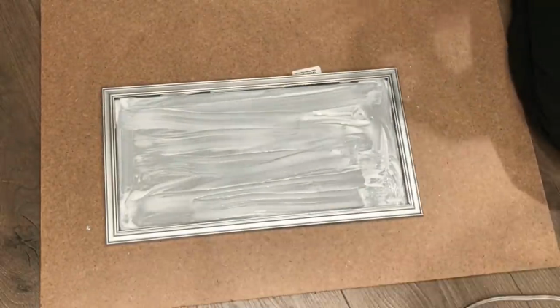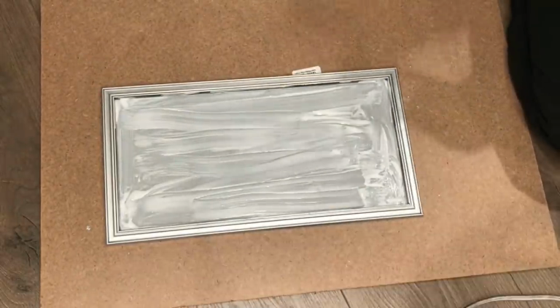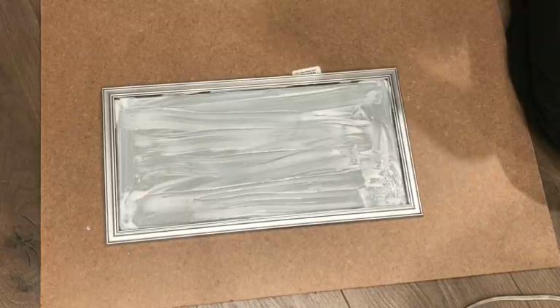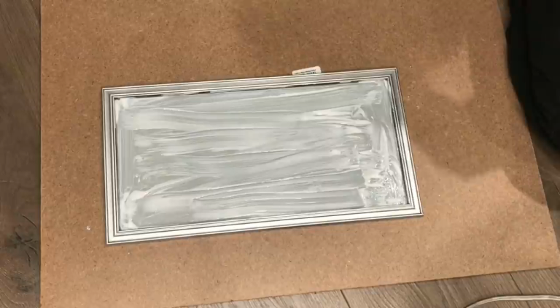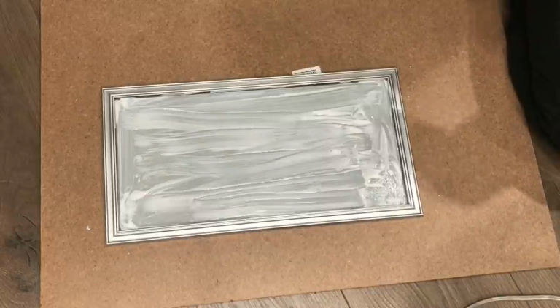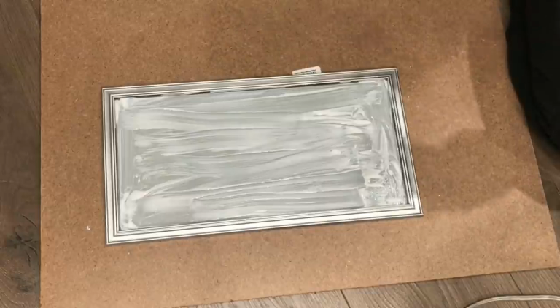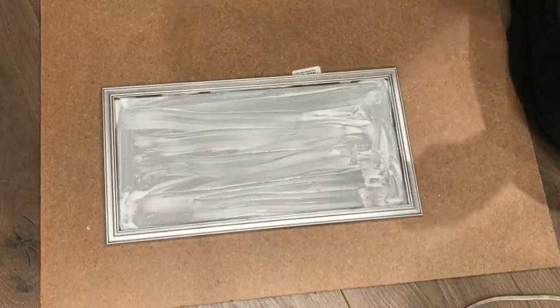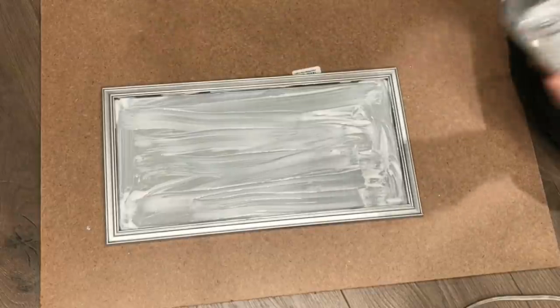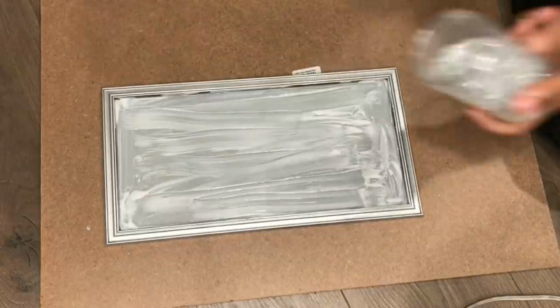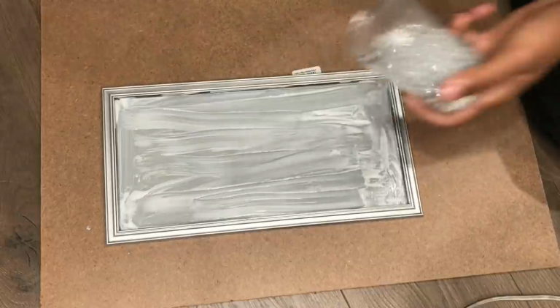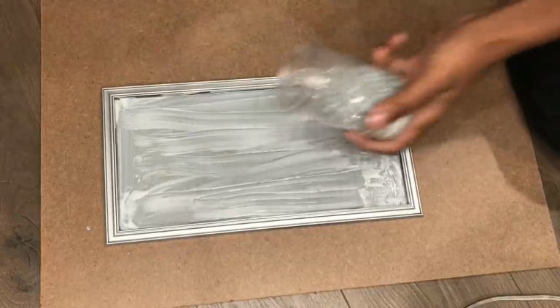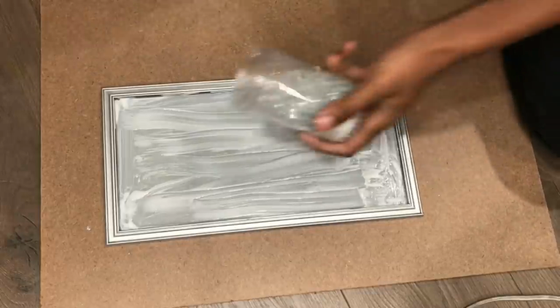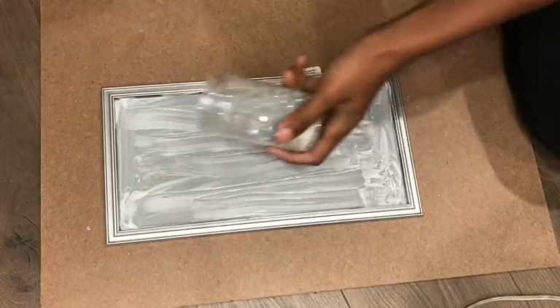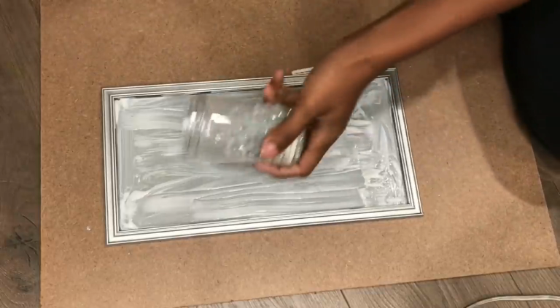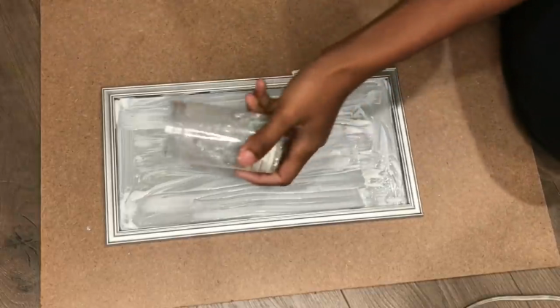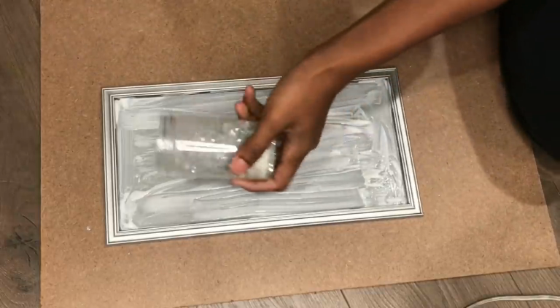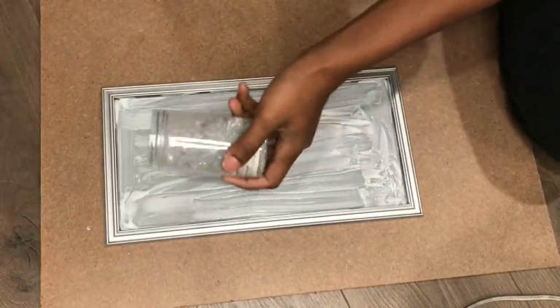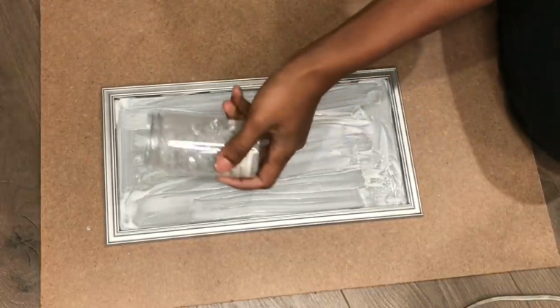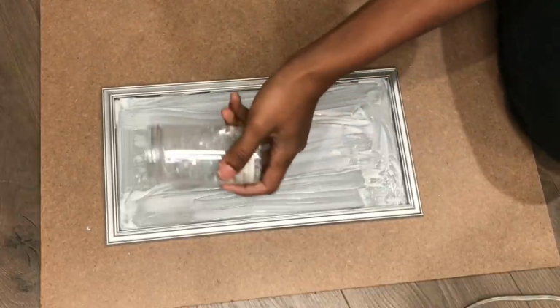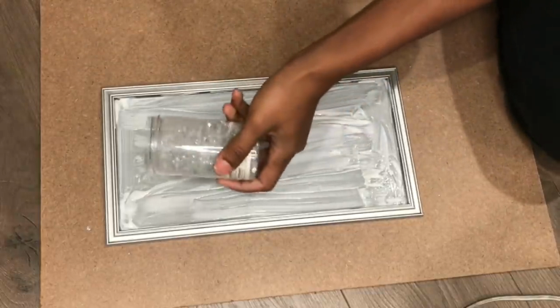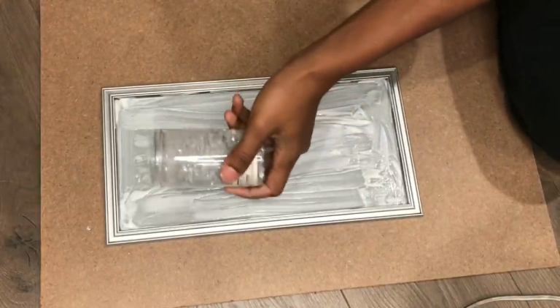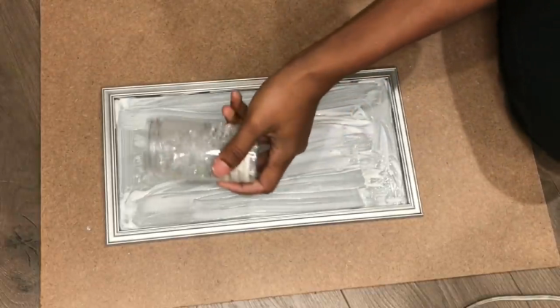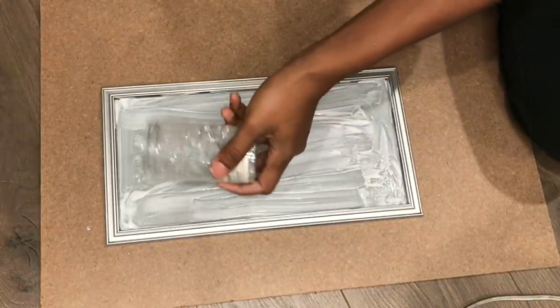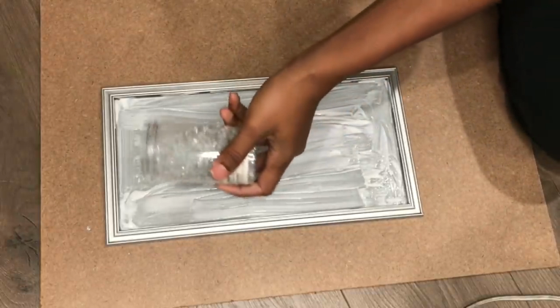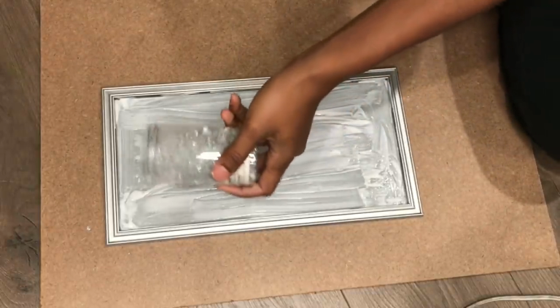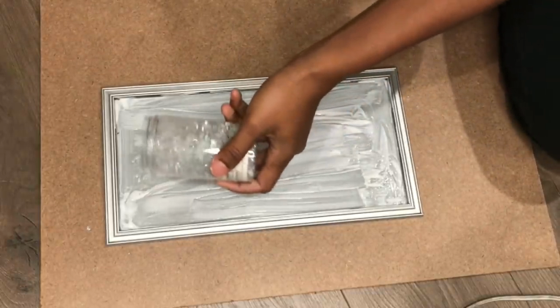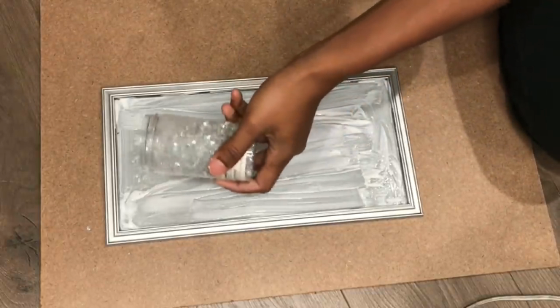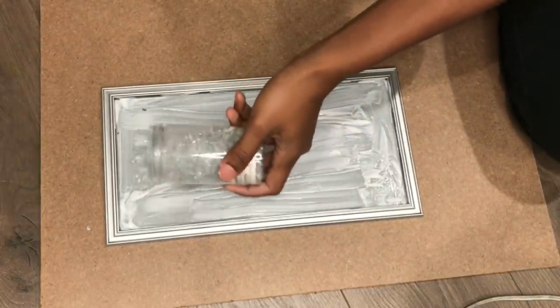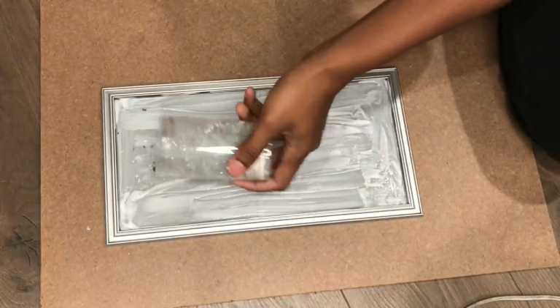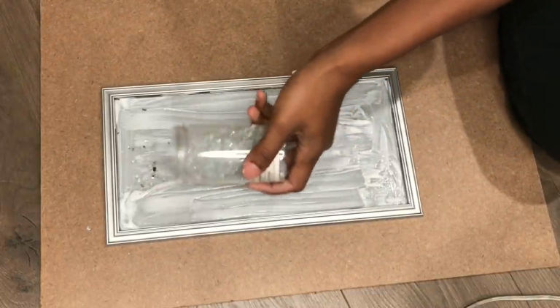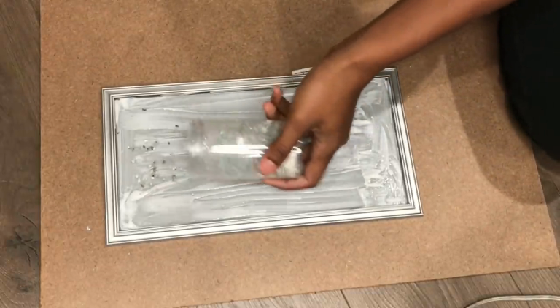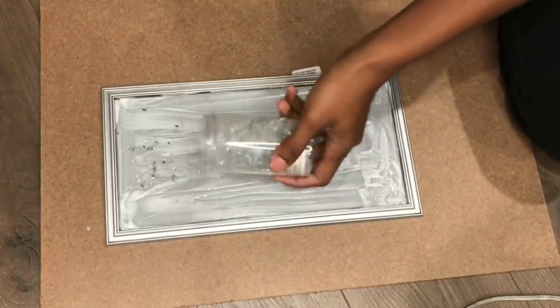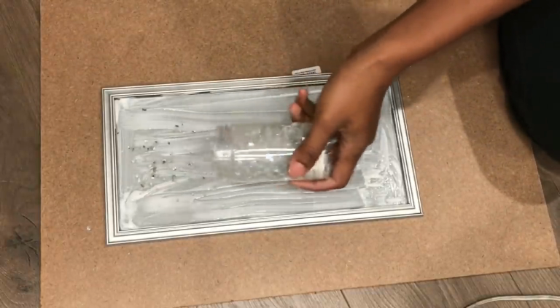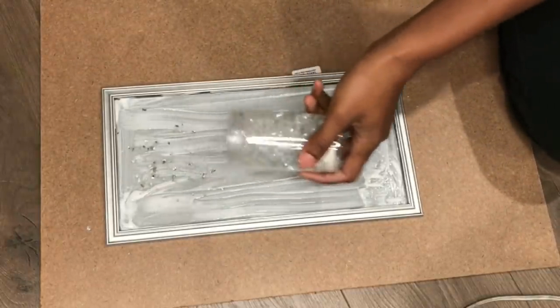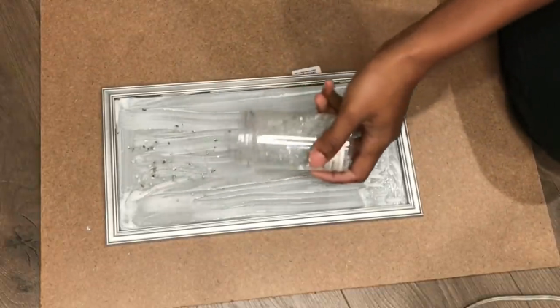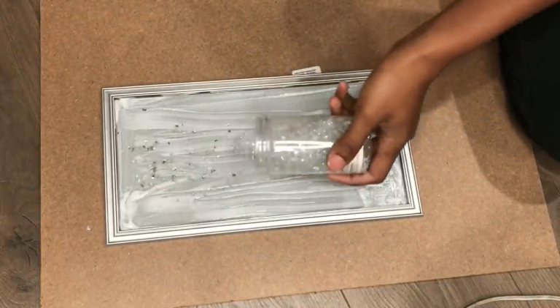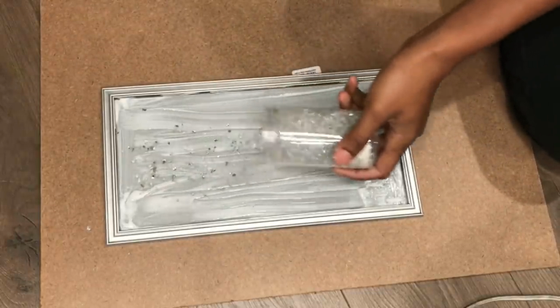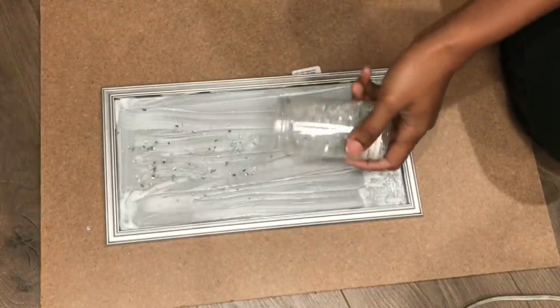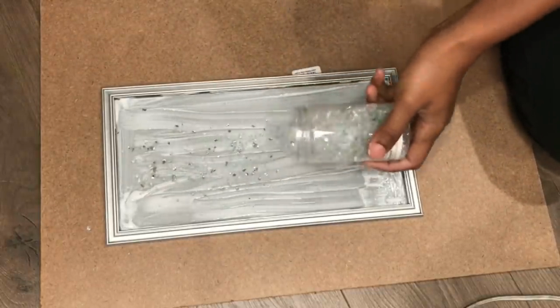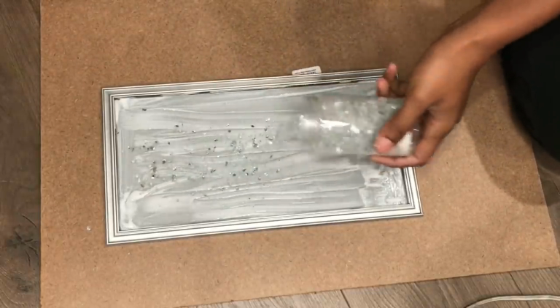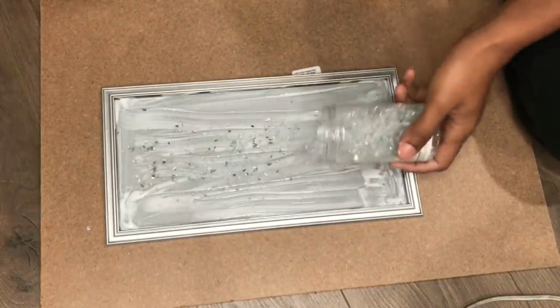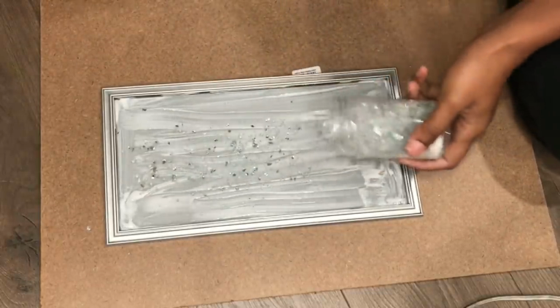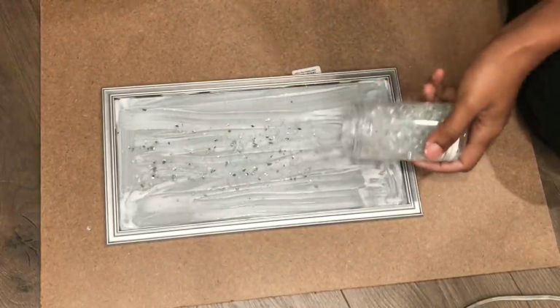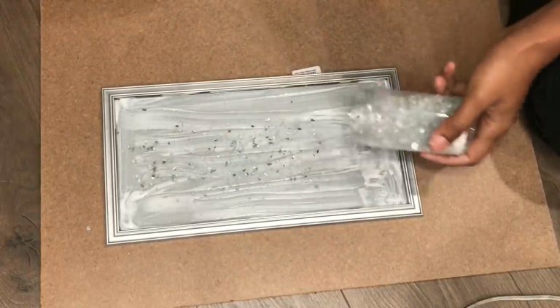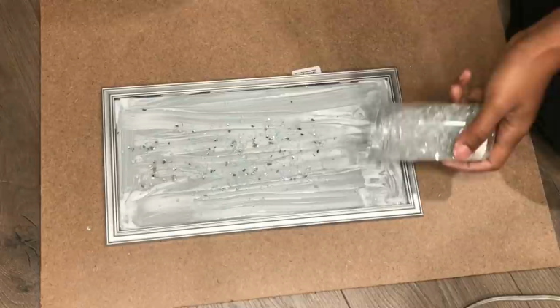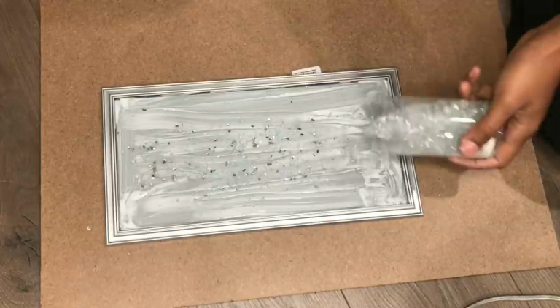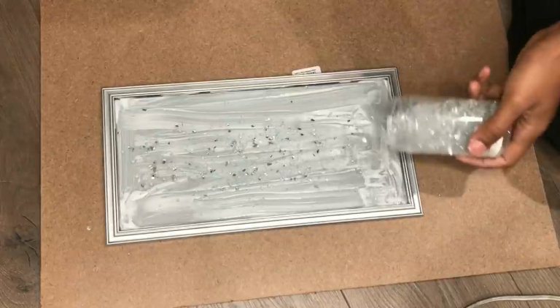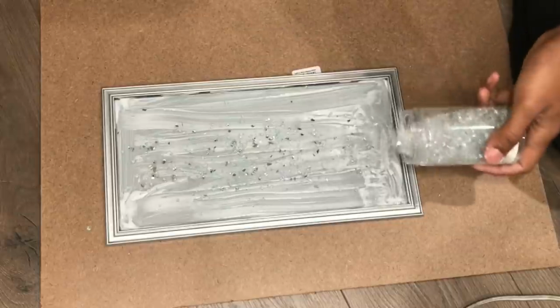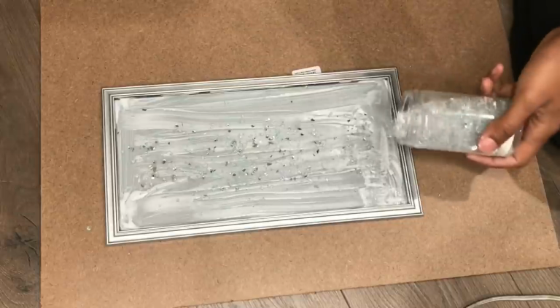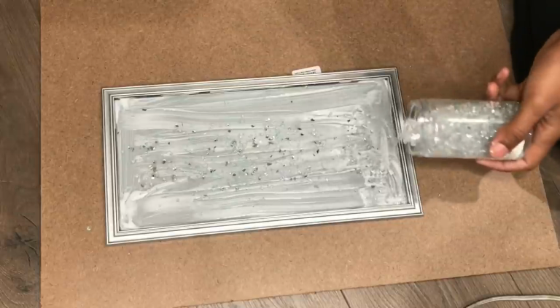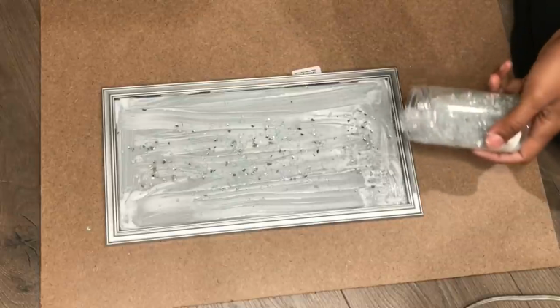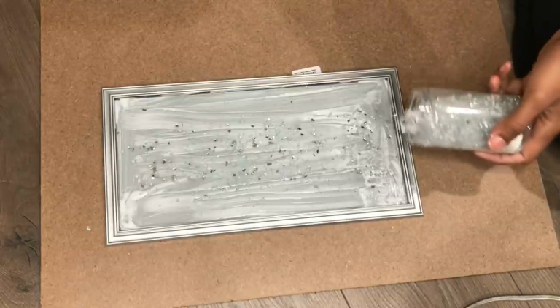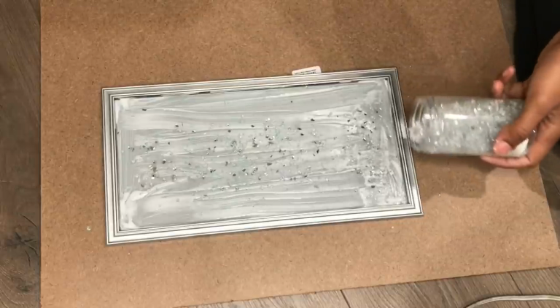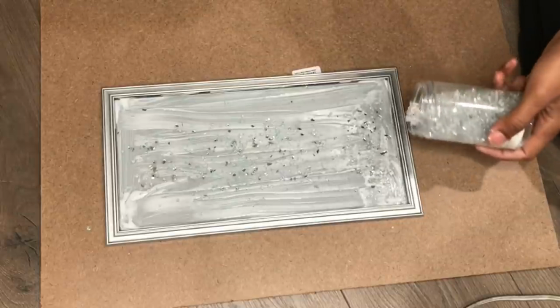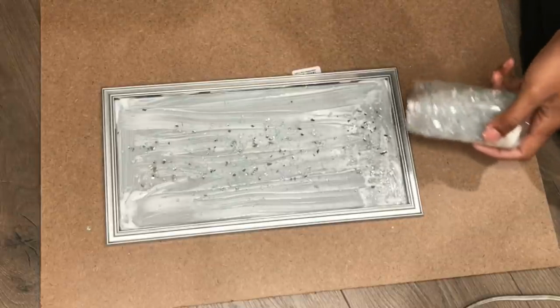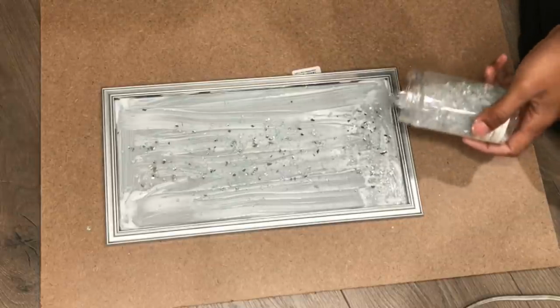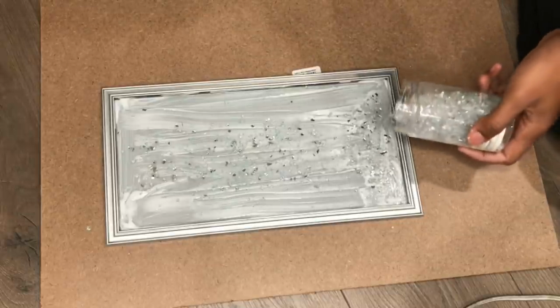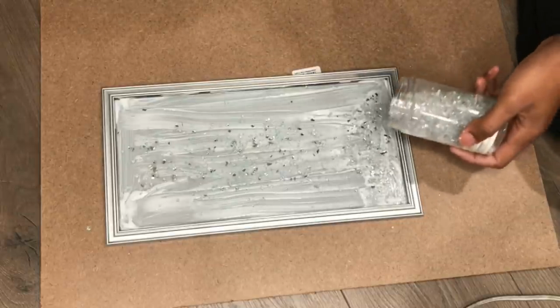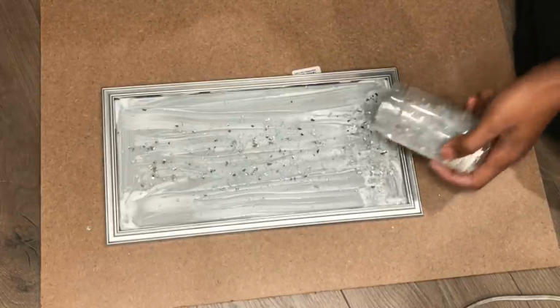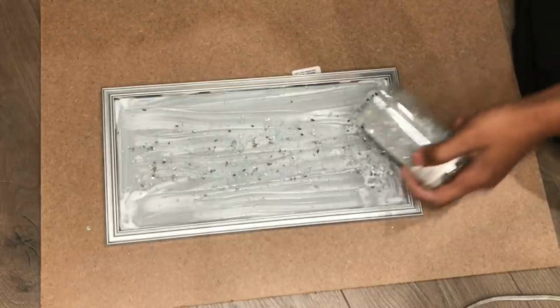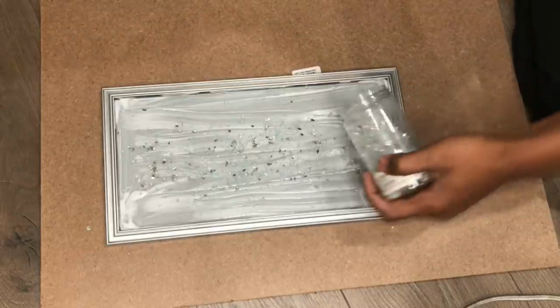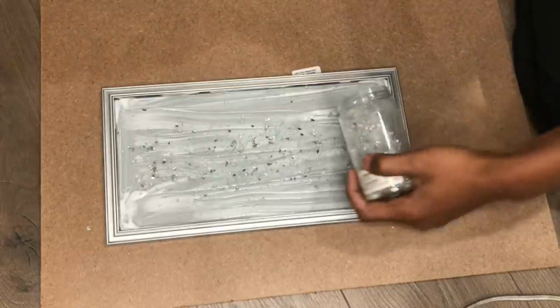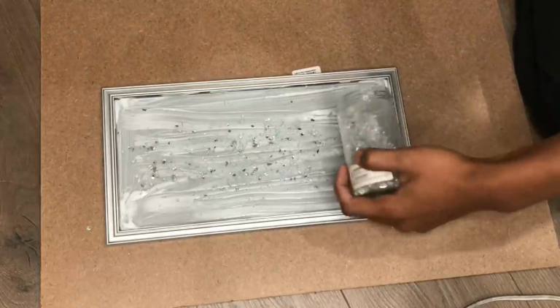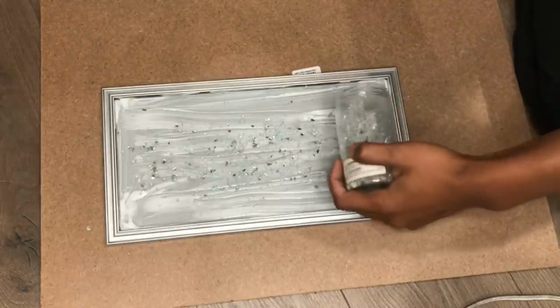After that I'm going to take my crushed mirror and I'm going to pour it all around and make sure that I cover the whole frame with it.